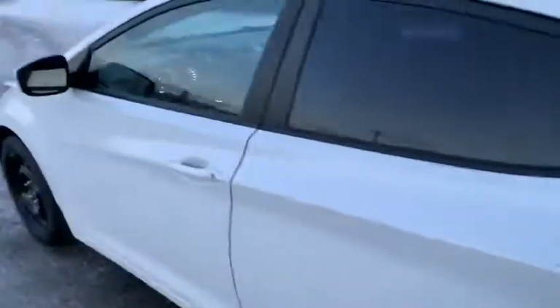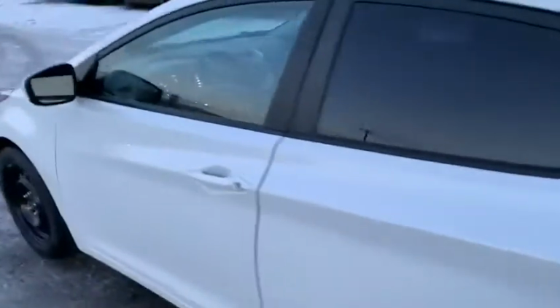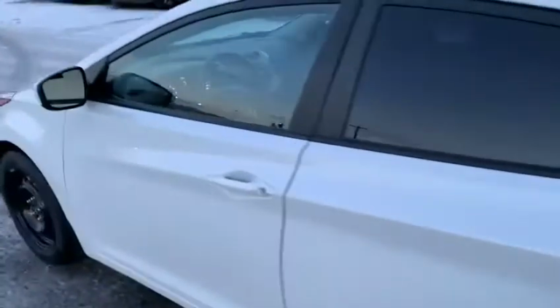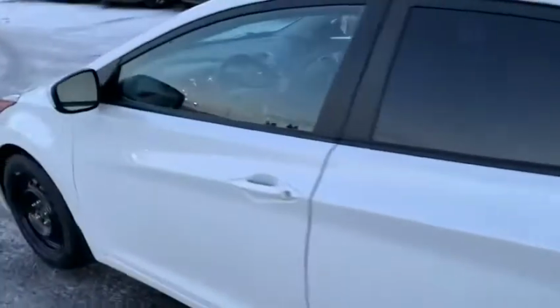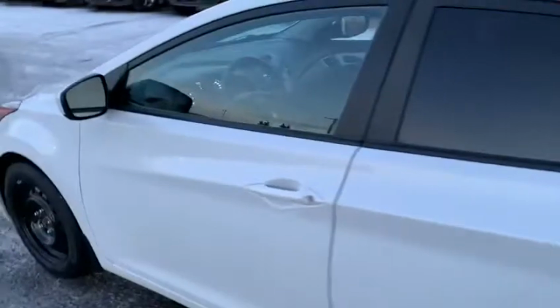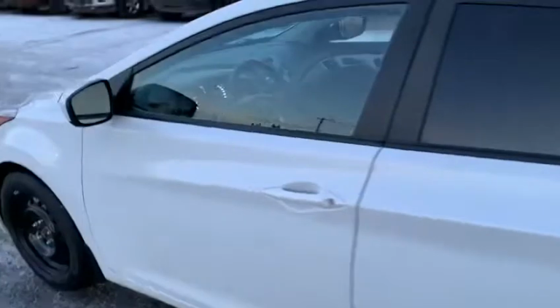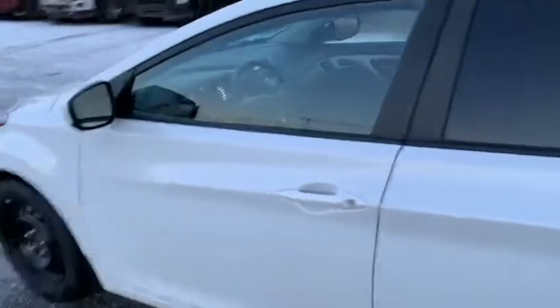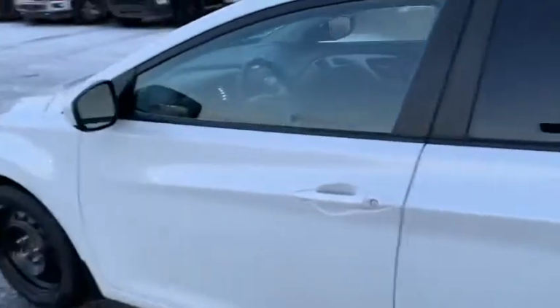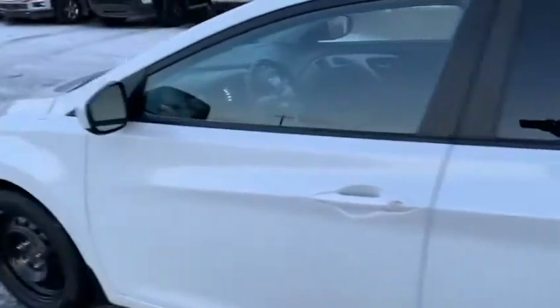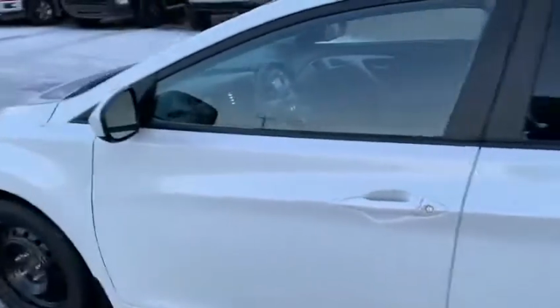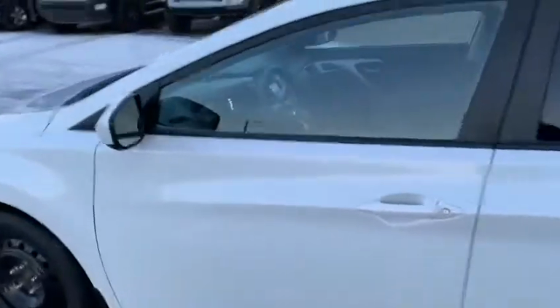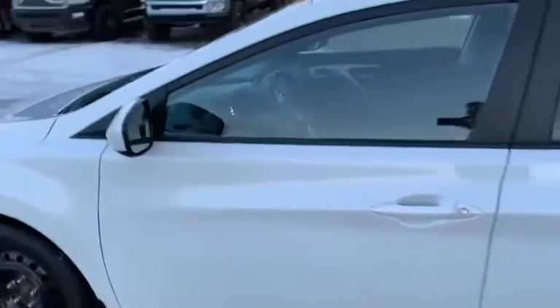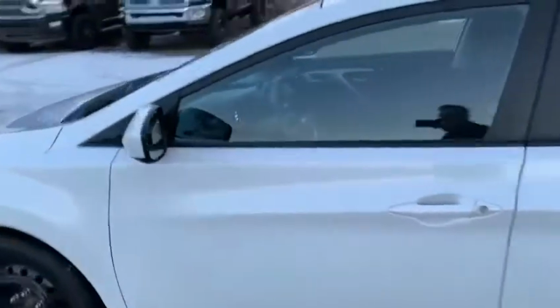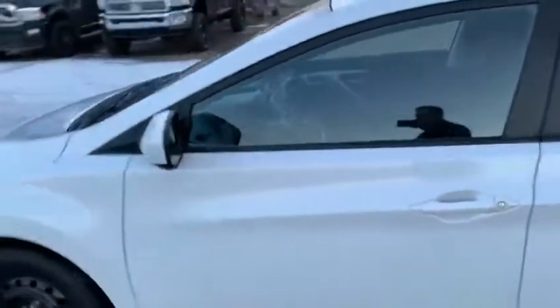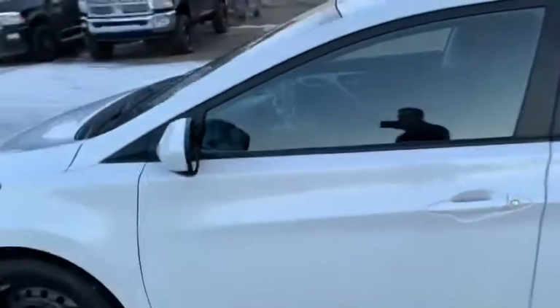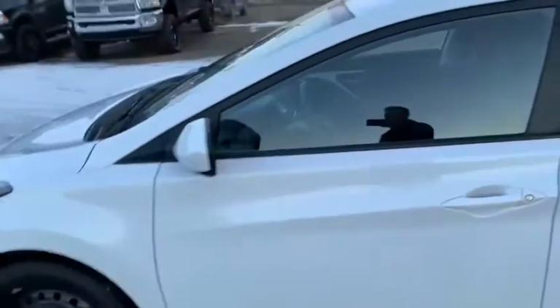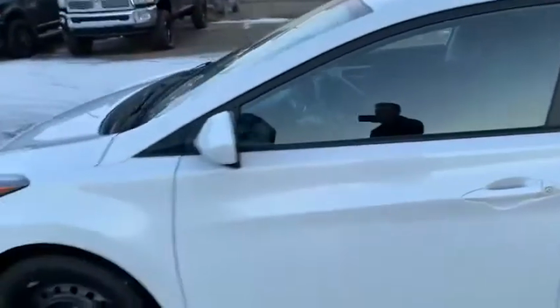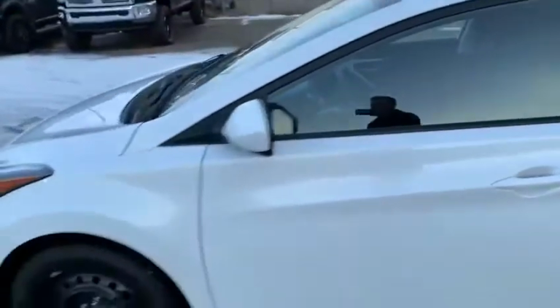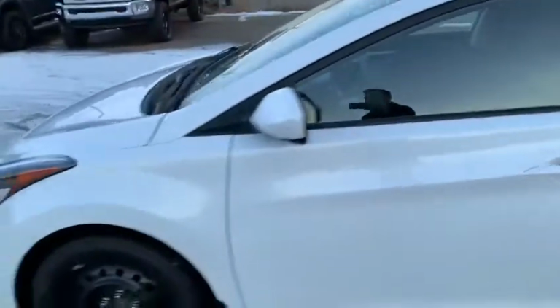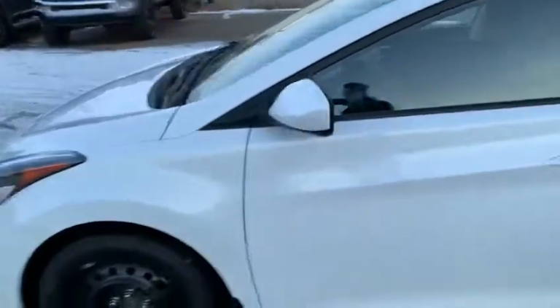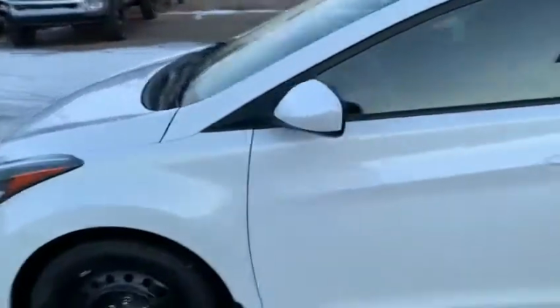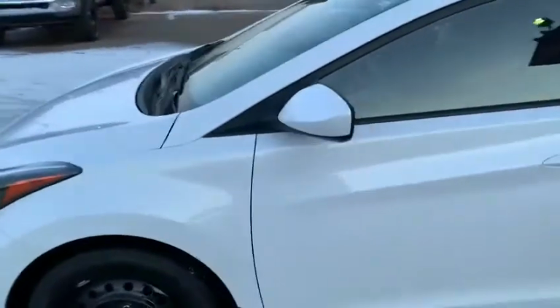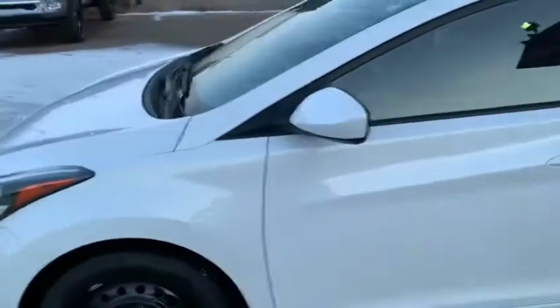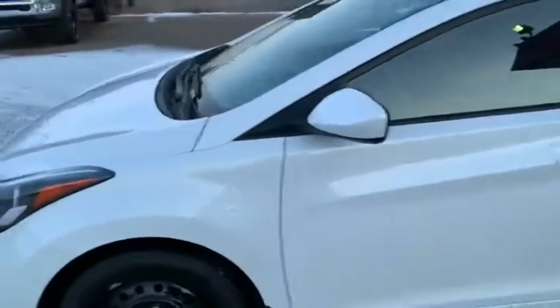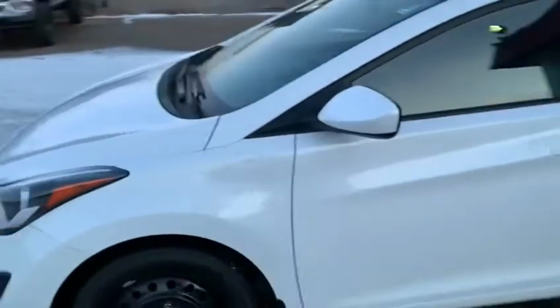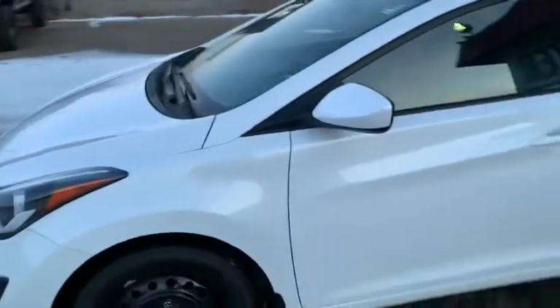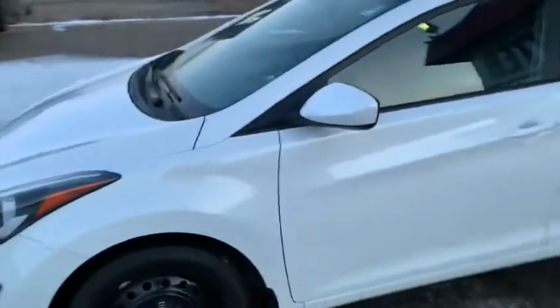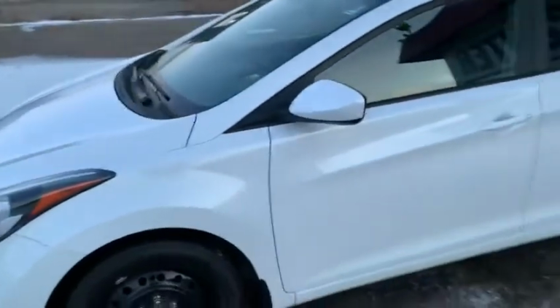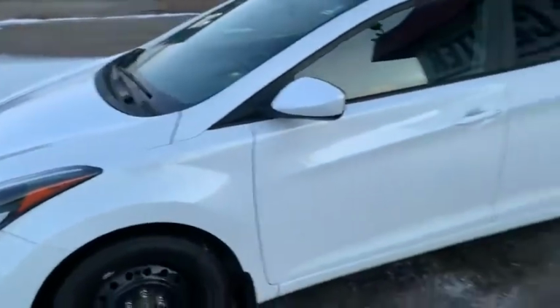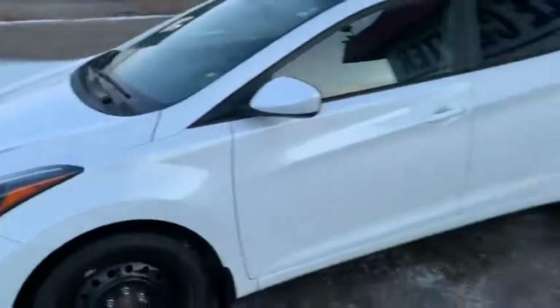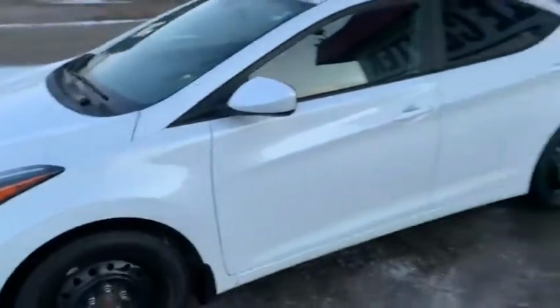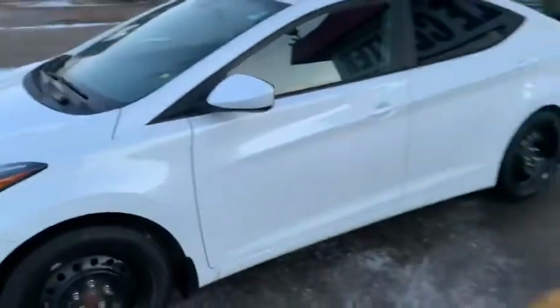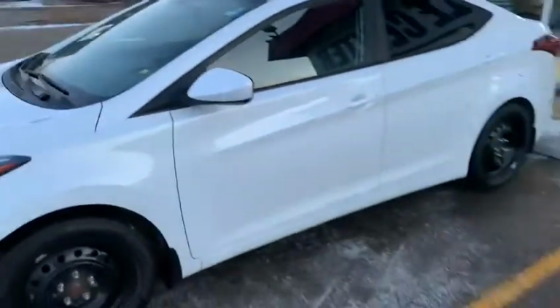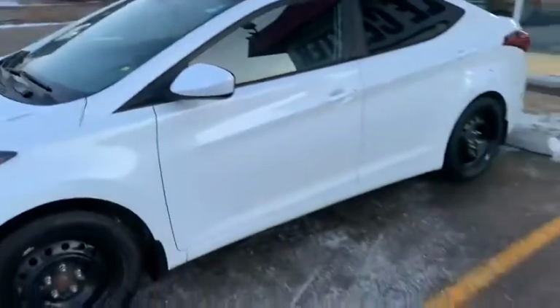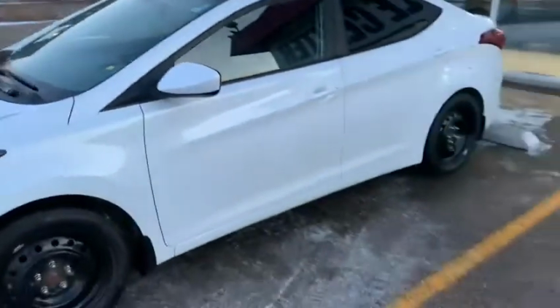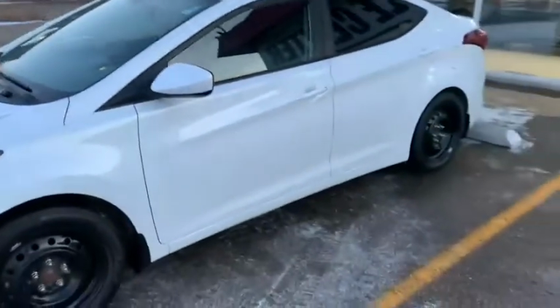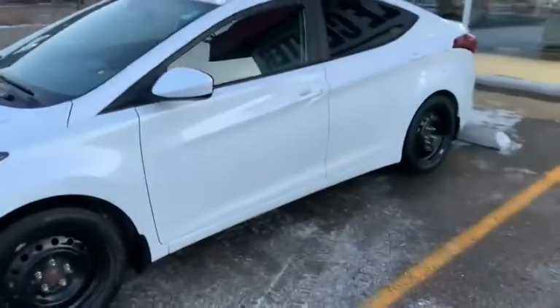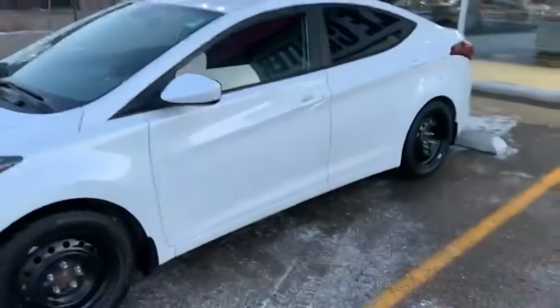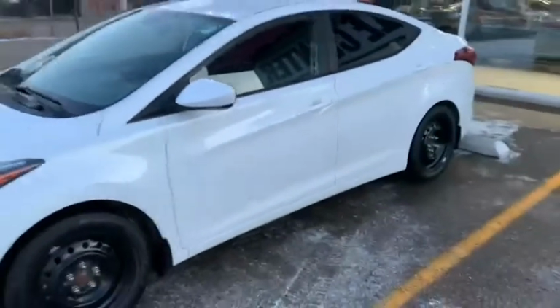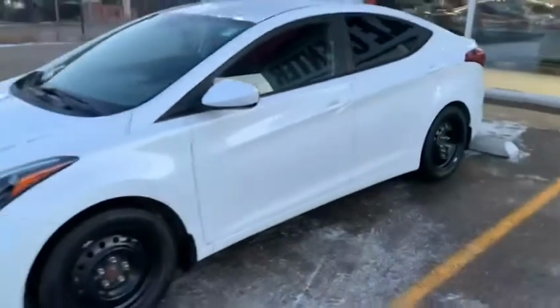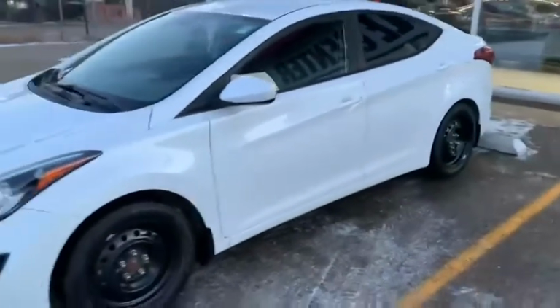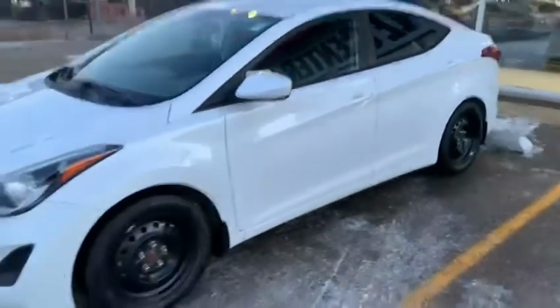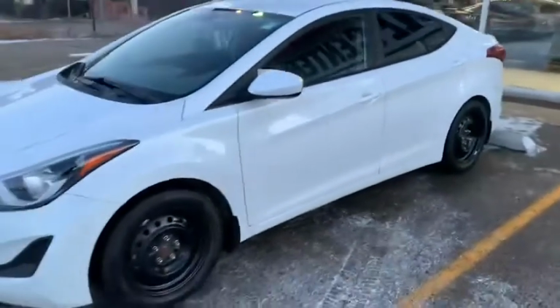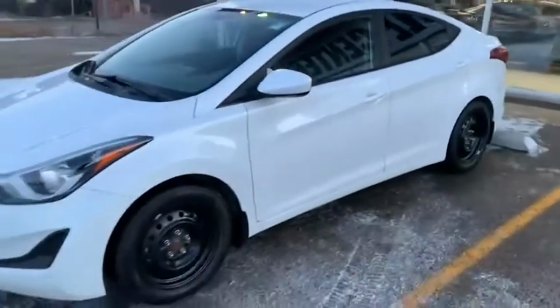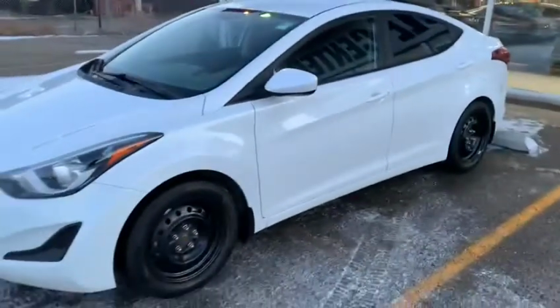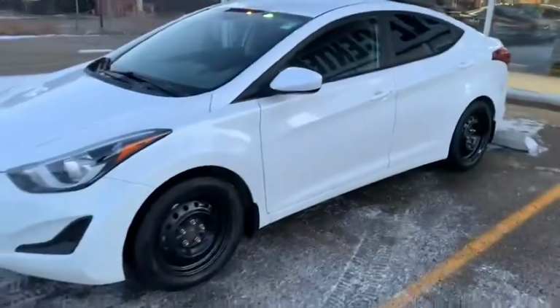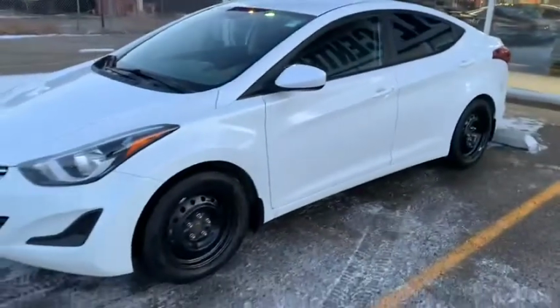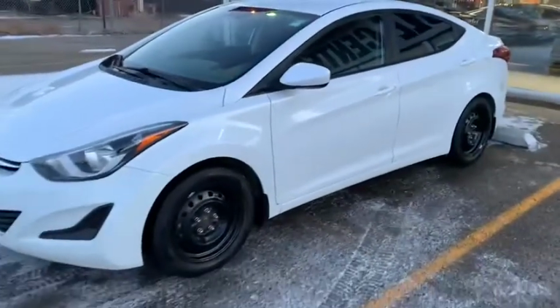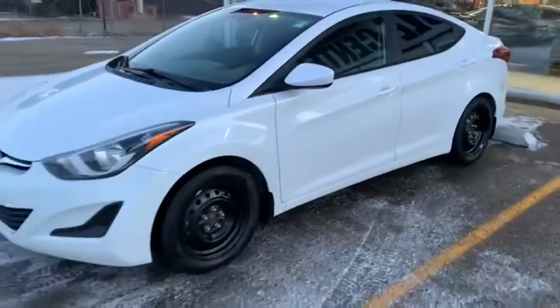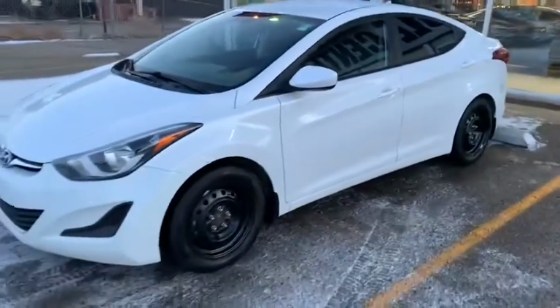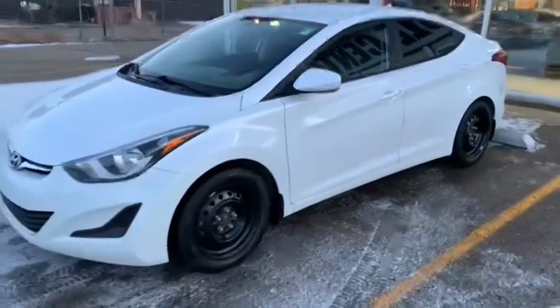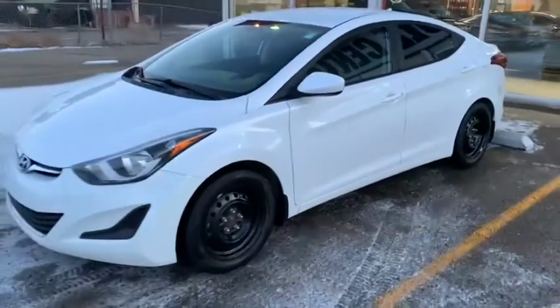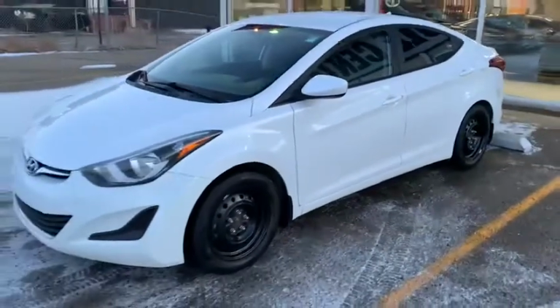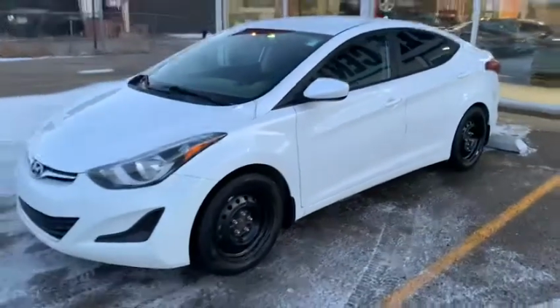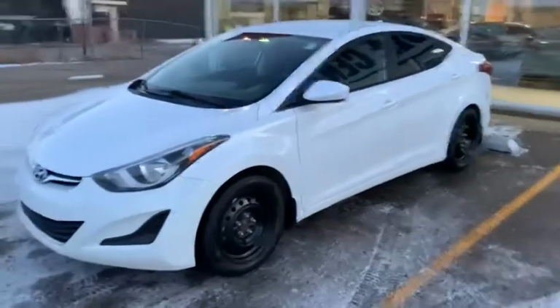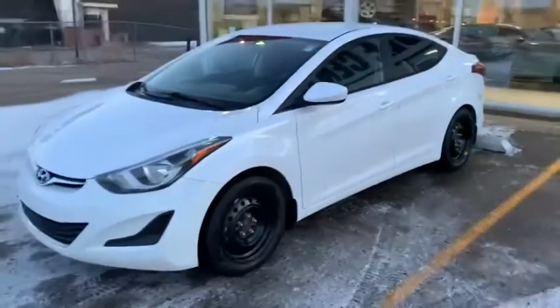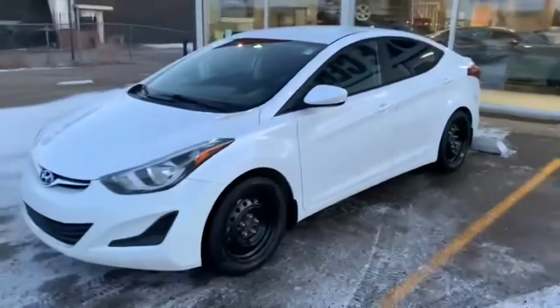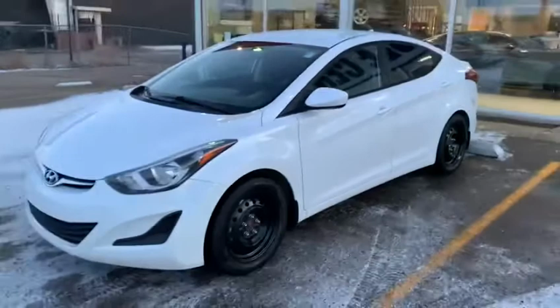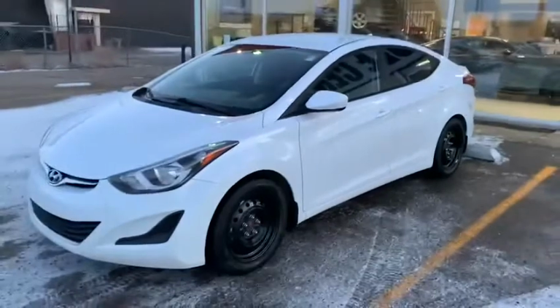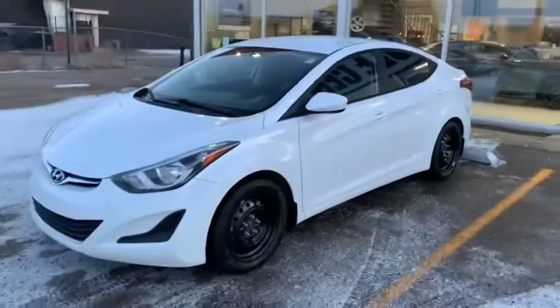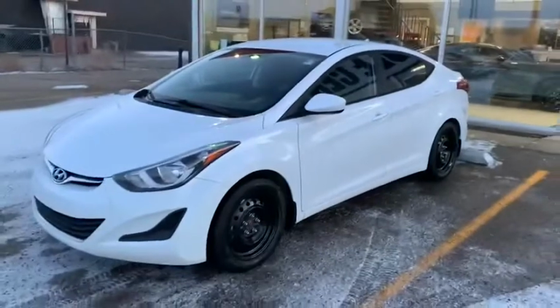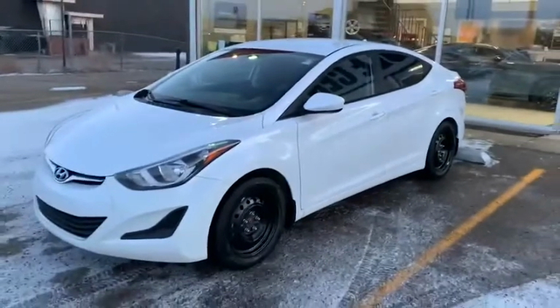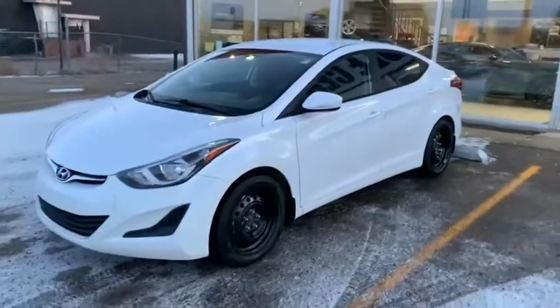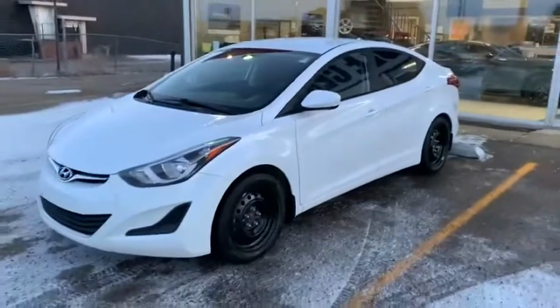I'm Josiah again, and this is the 2015 Hyundai Elantra. Wow, come check it out.